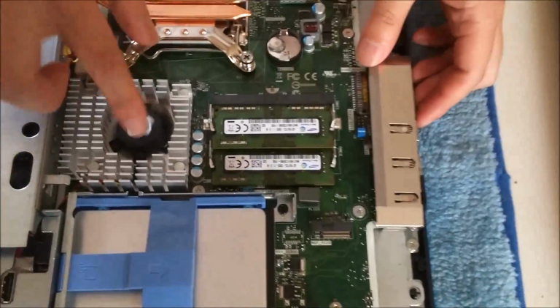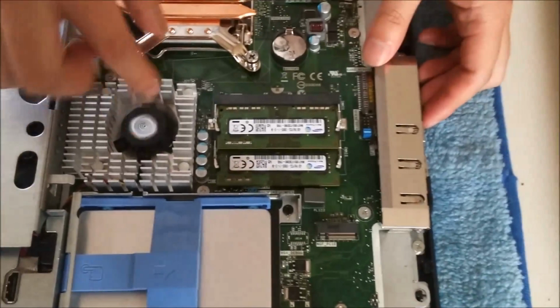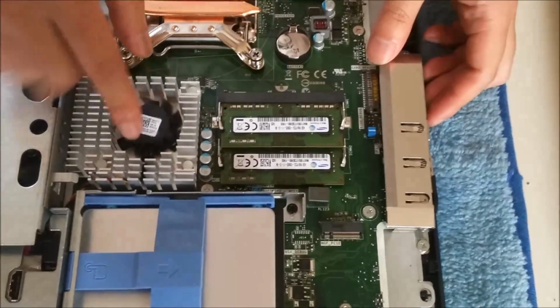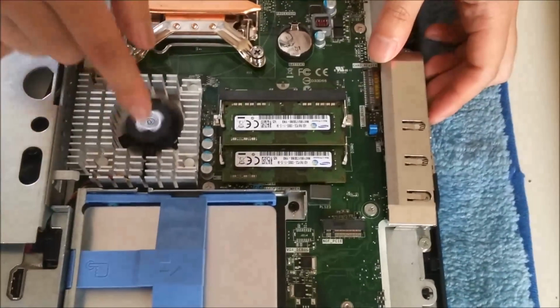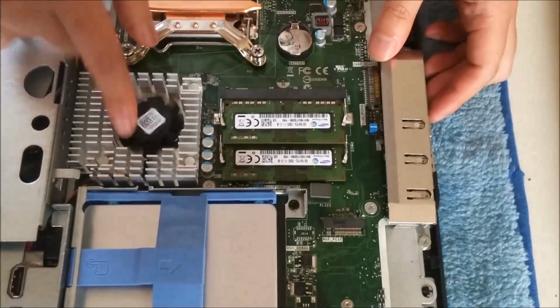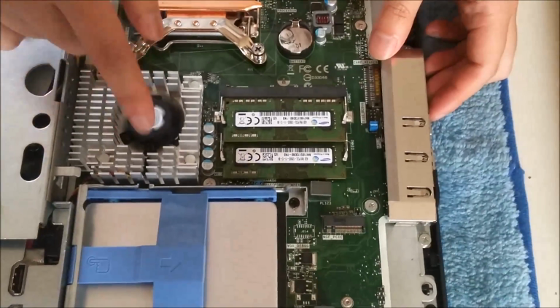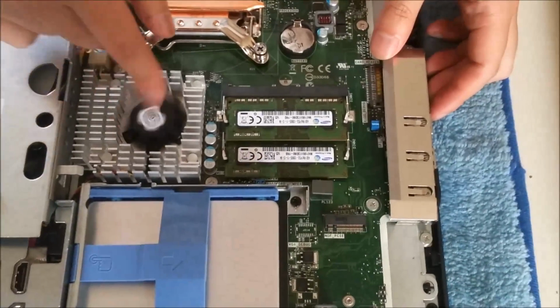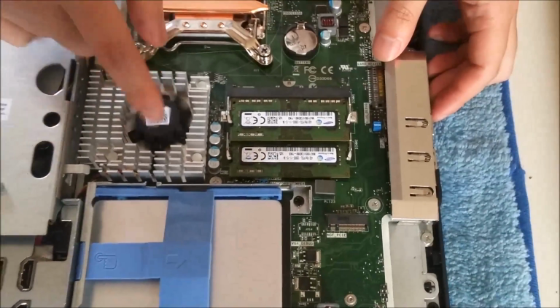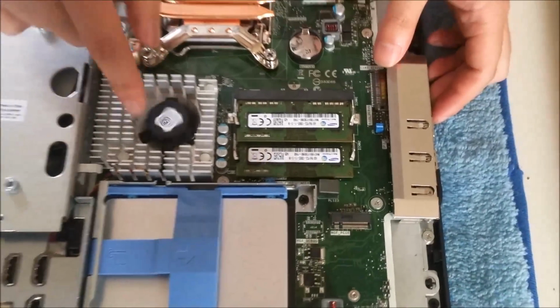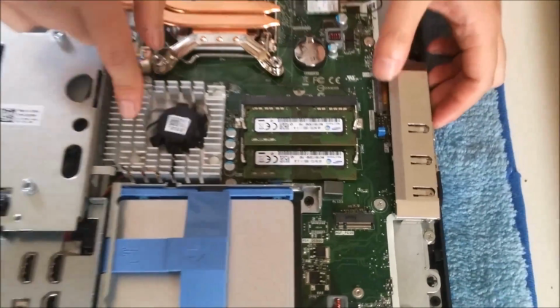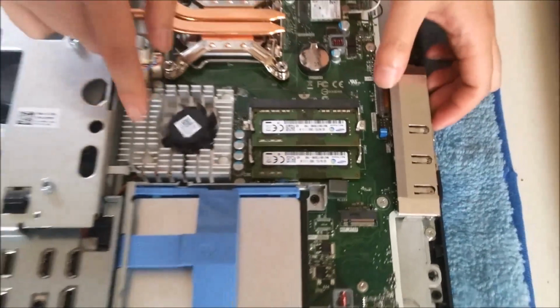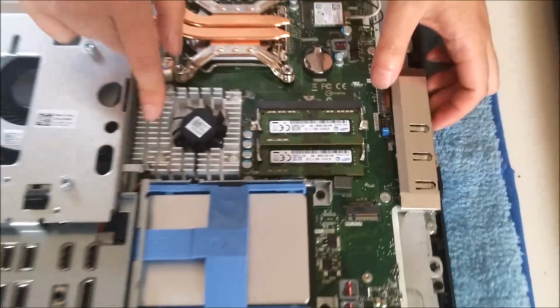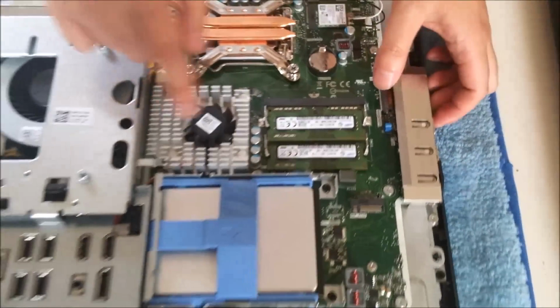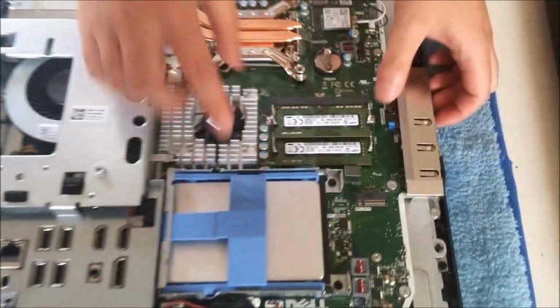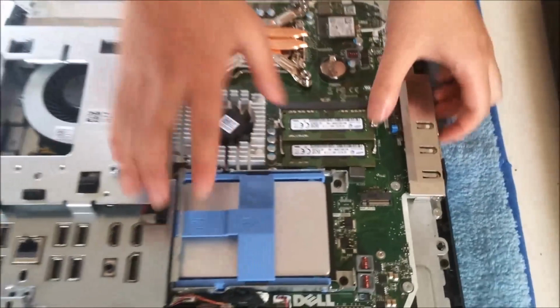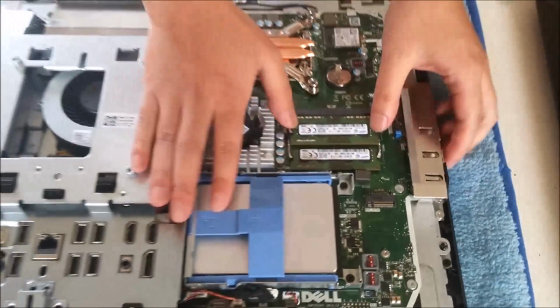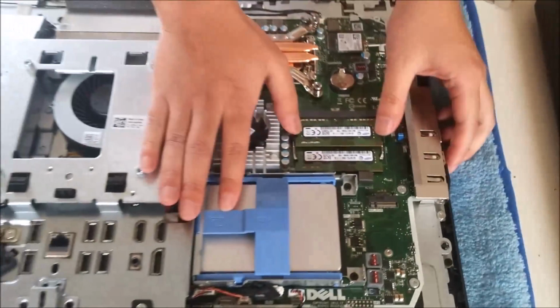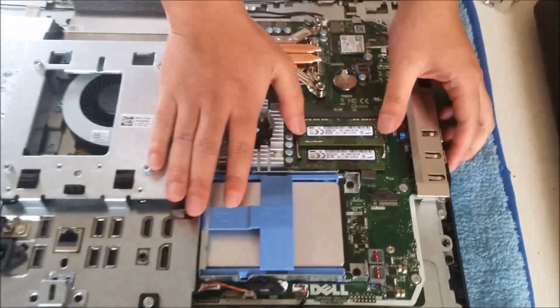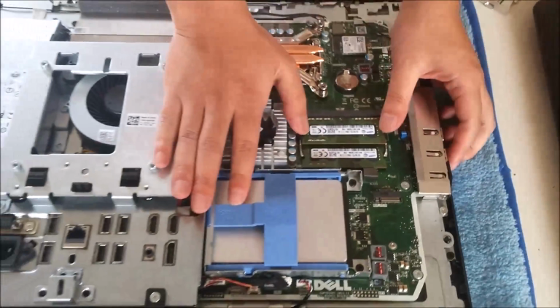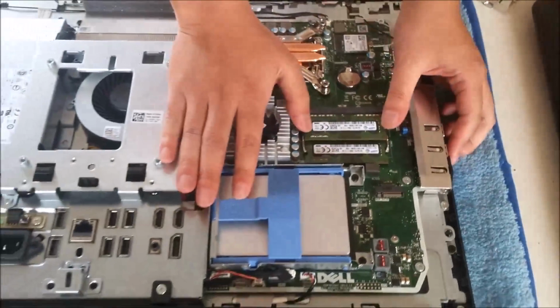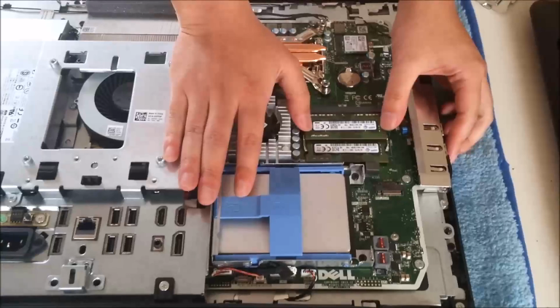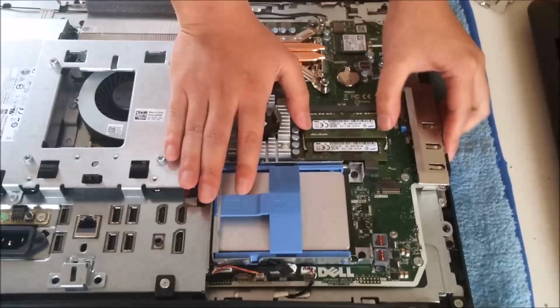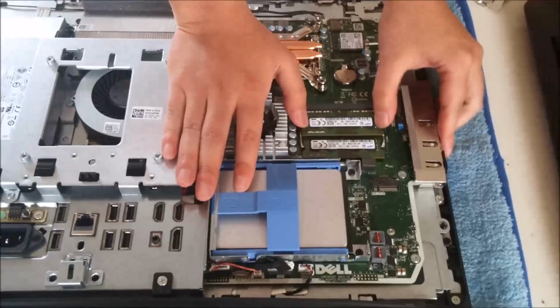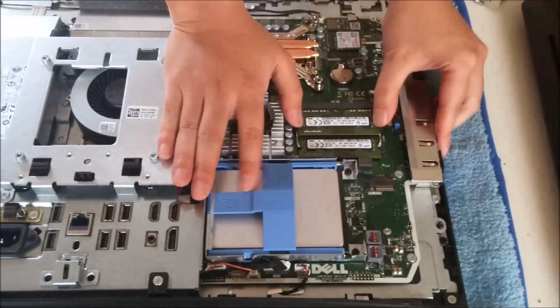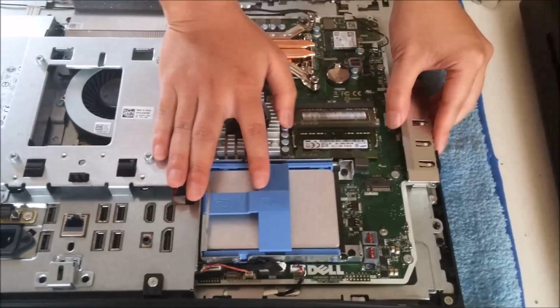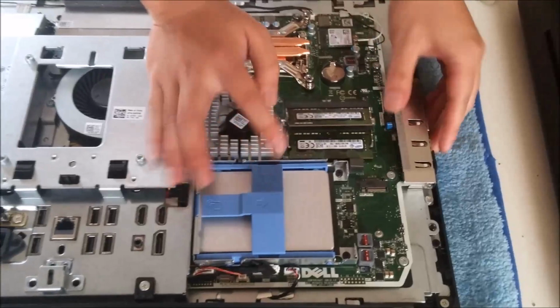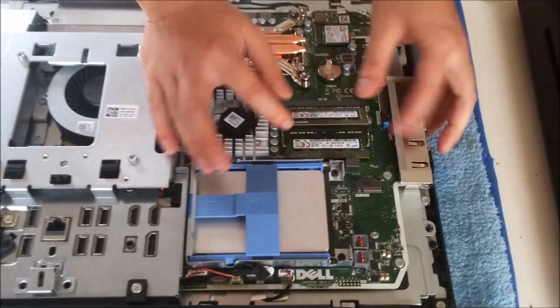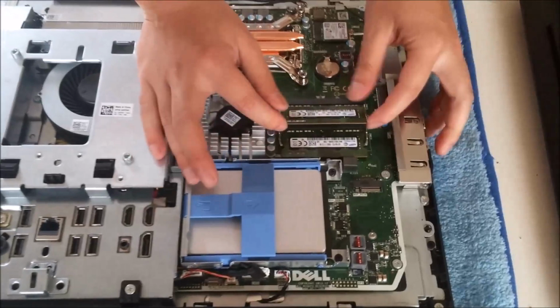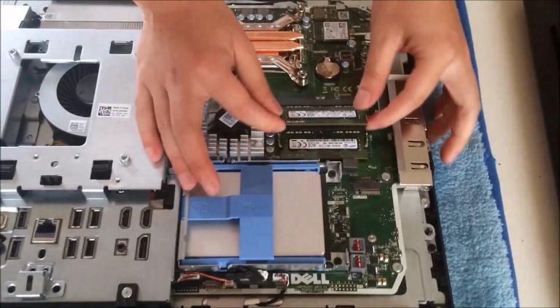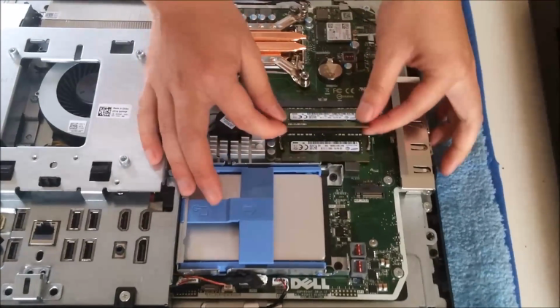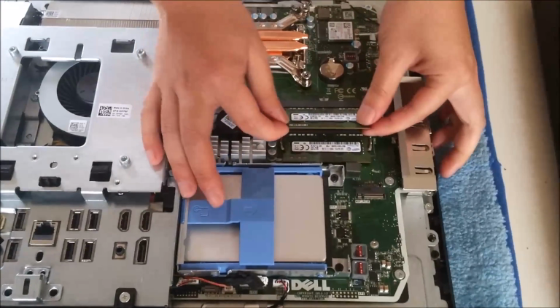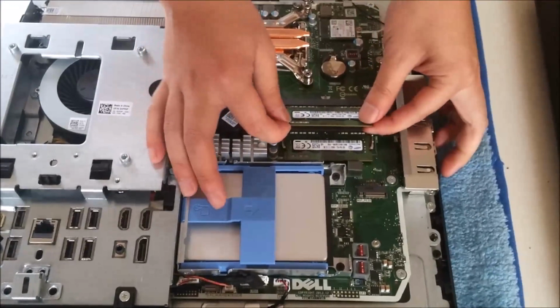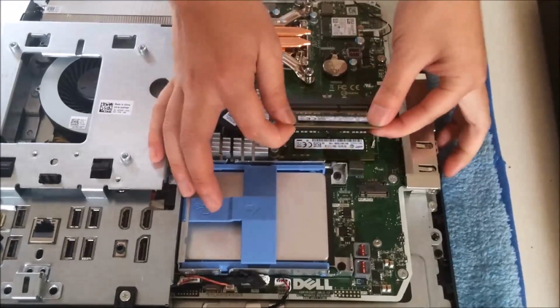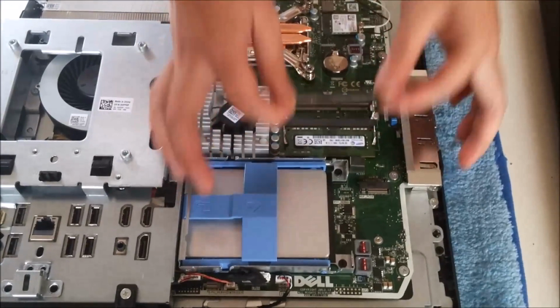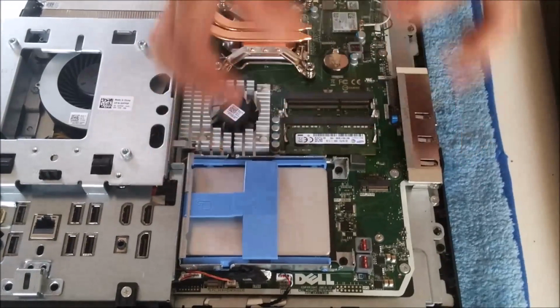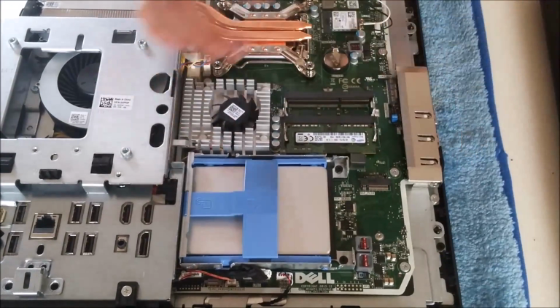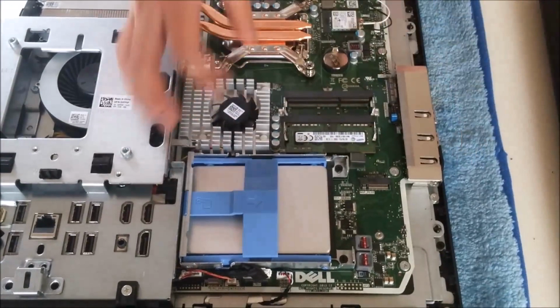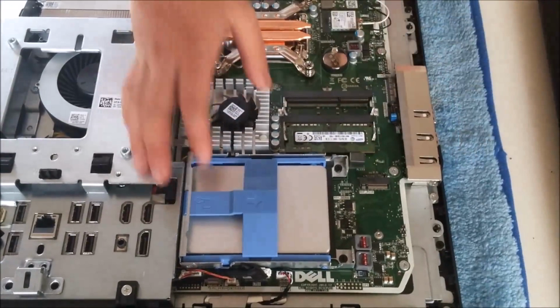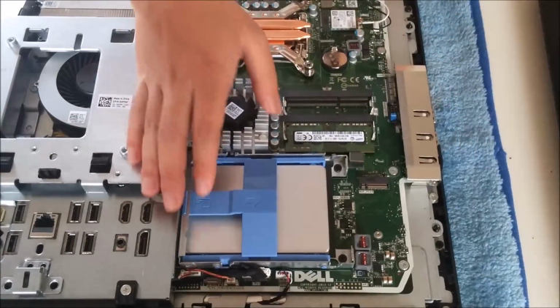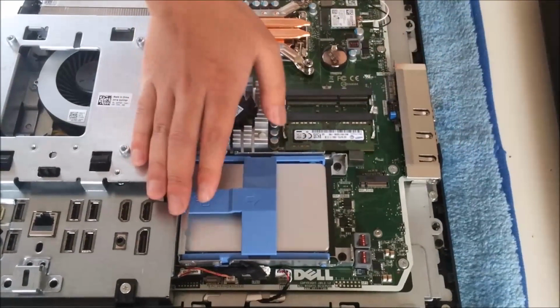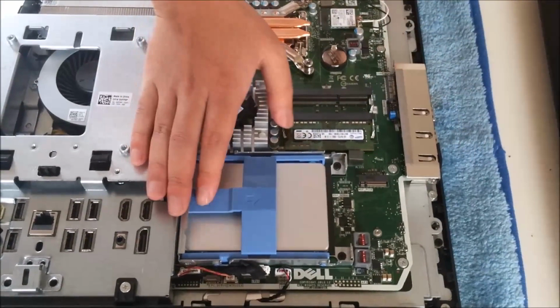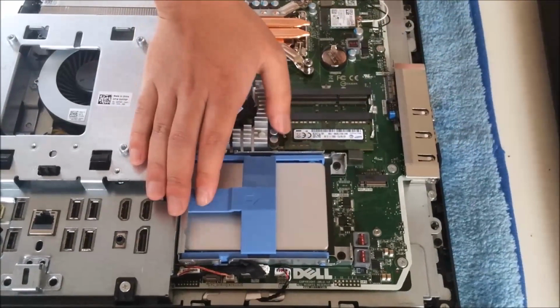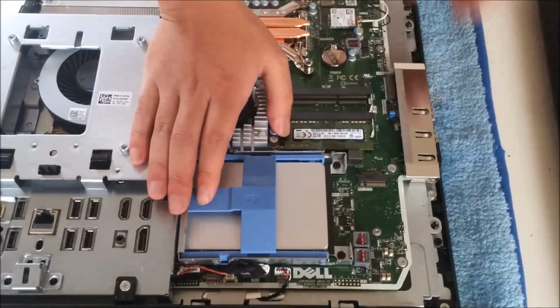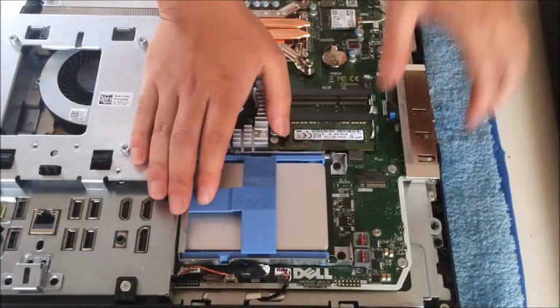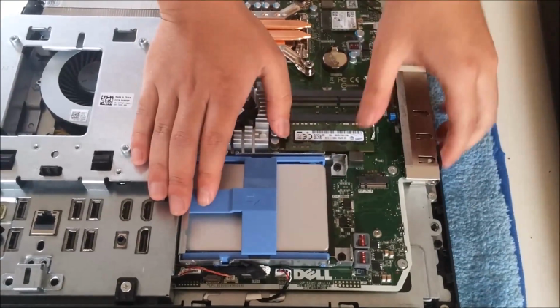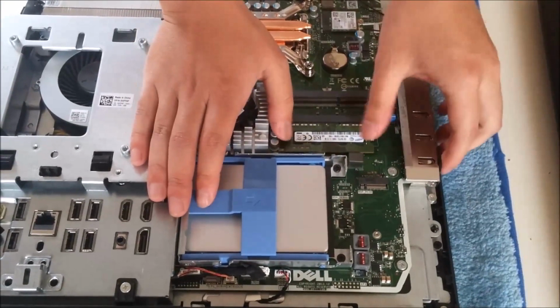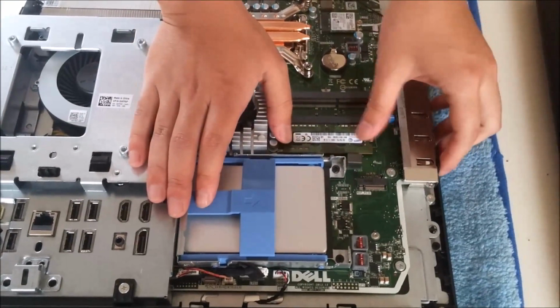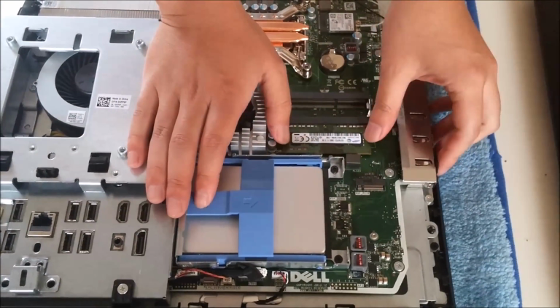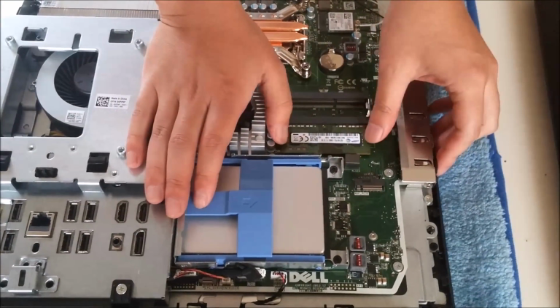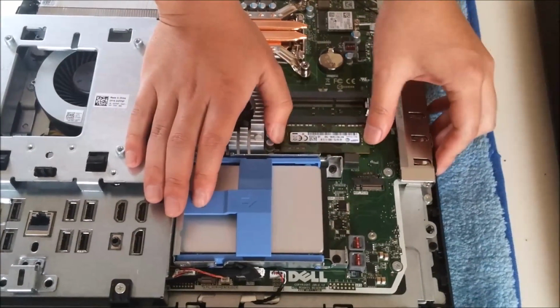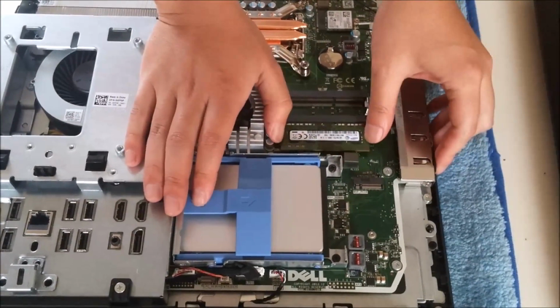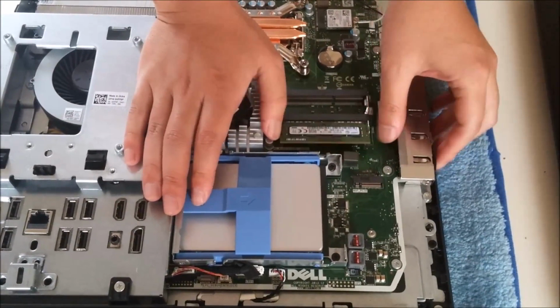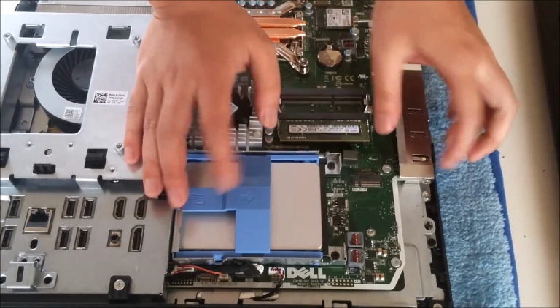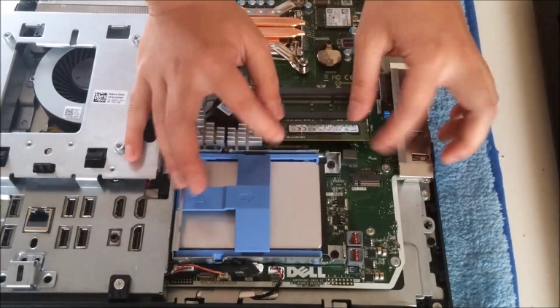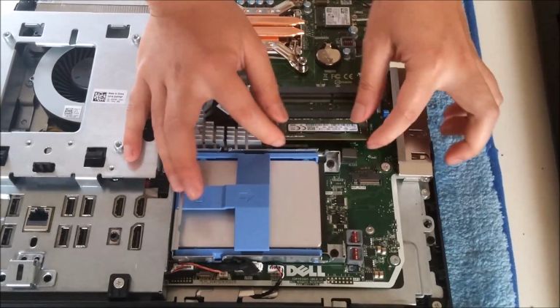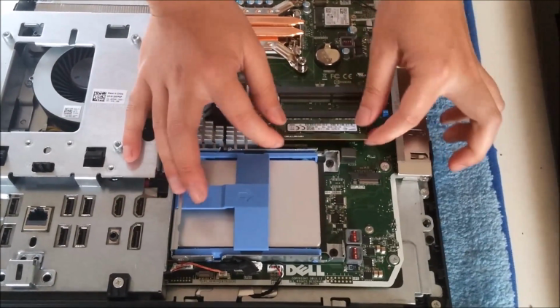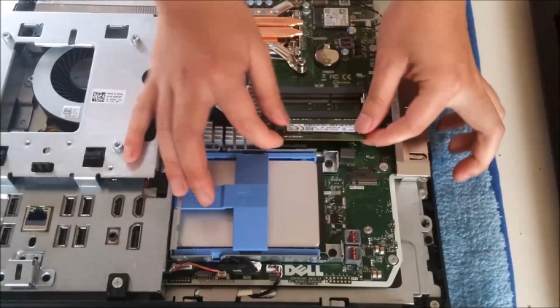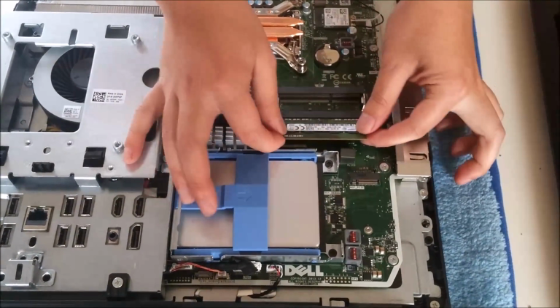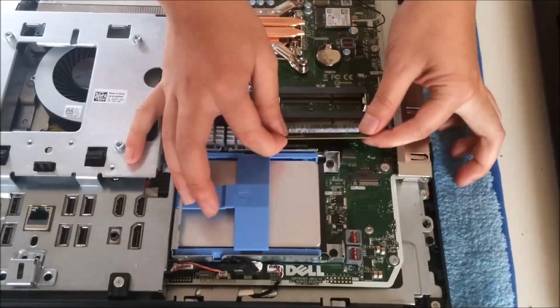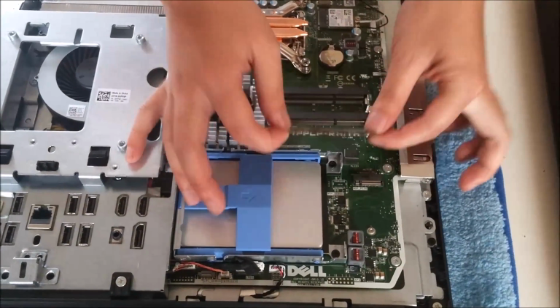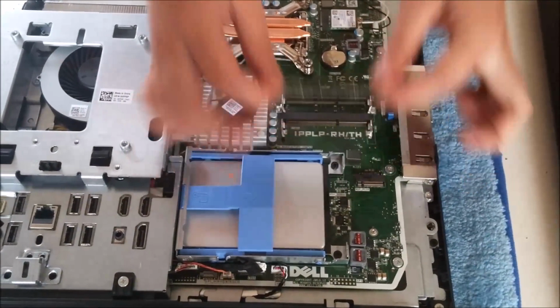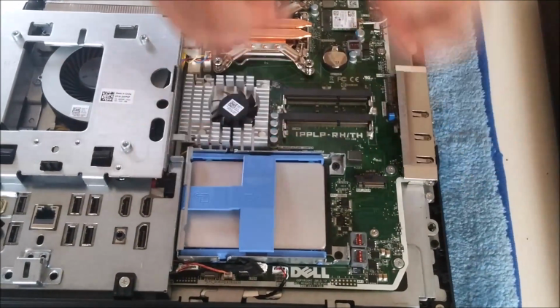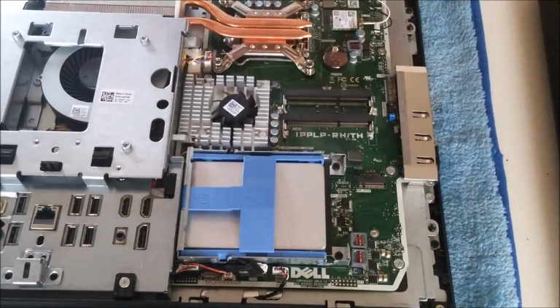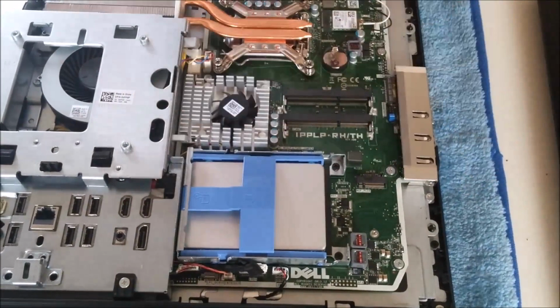So that is the graphic card fan — the graphic card is oriented like that. To remove the RAM, push the two sides out and the RAM pops up.